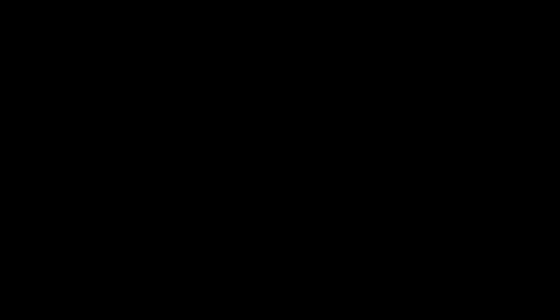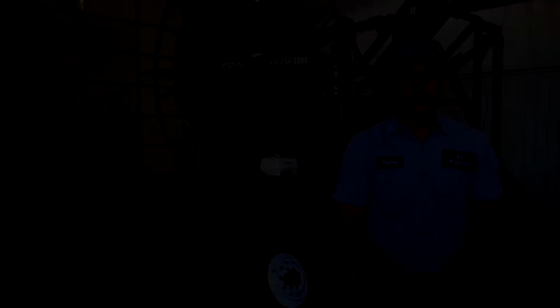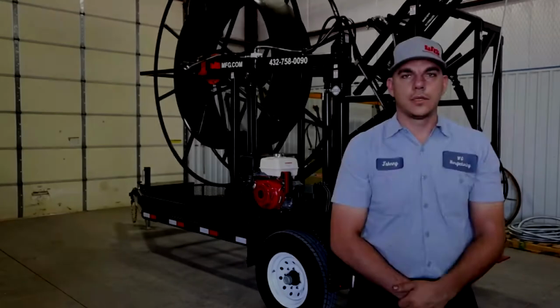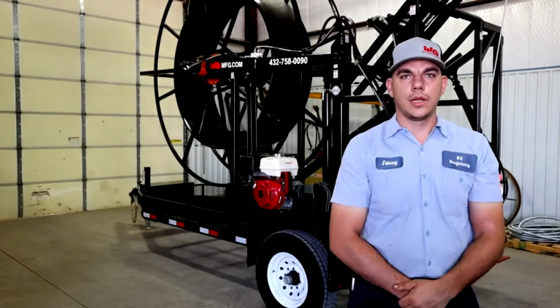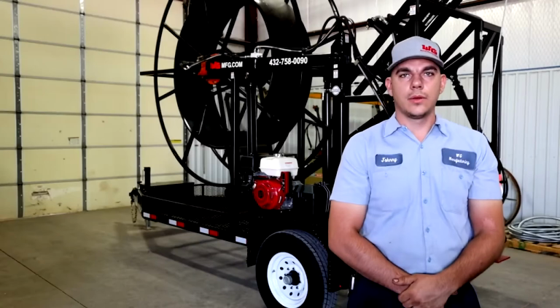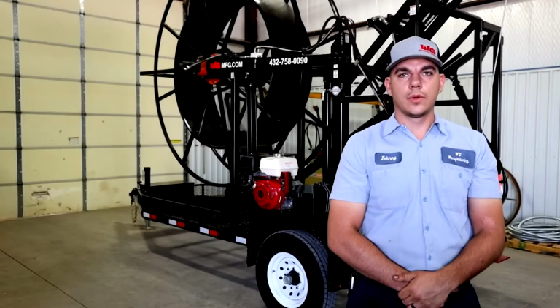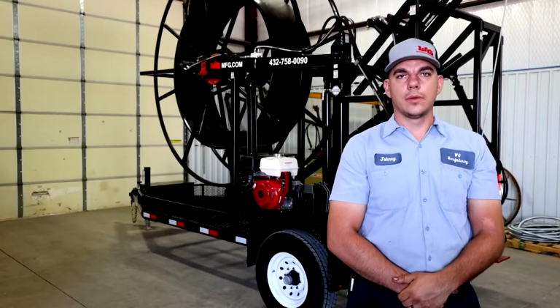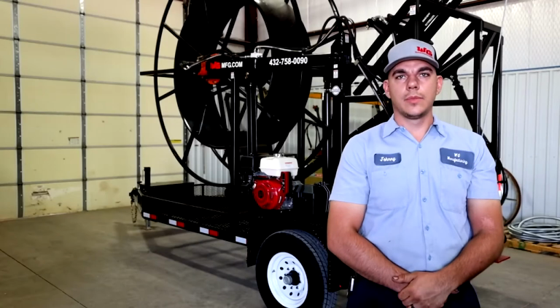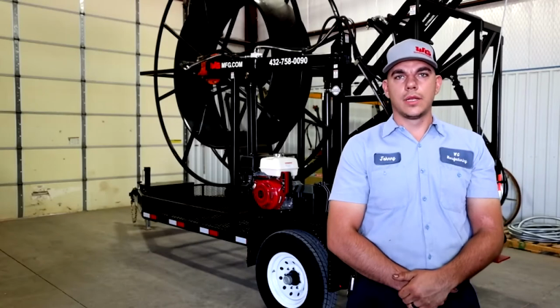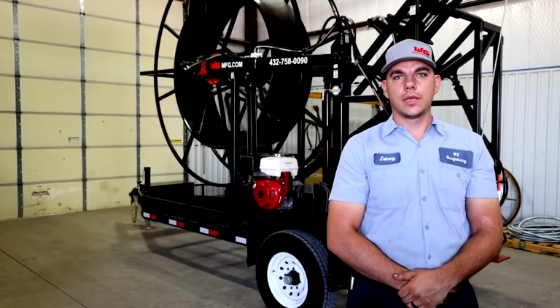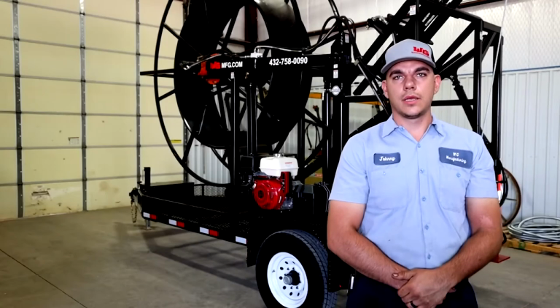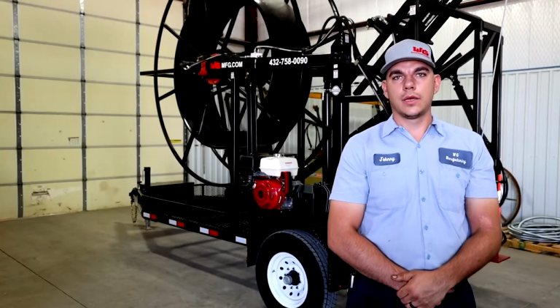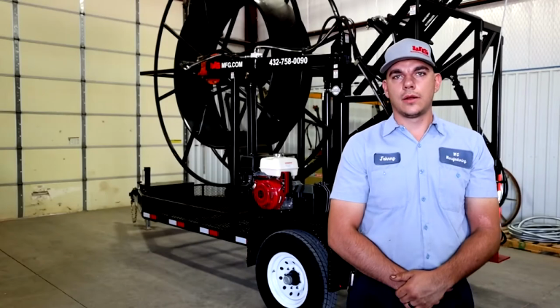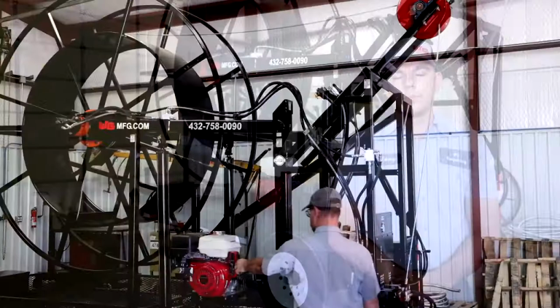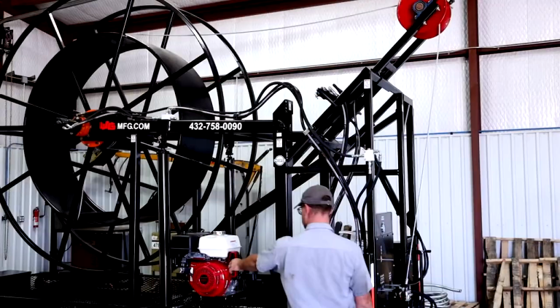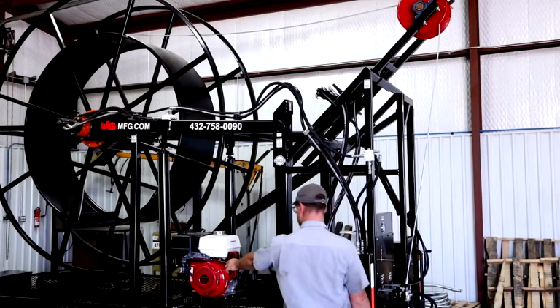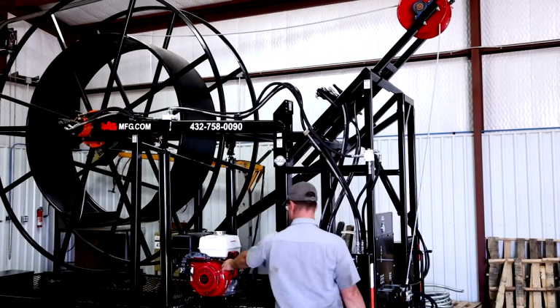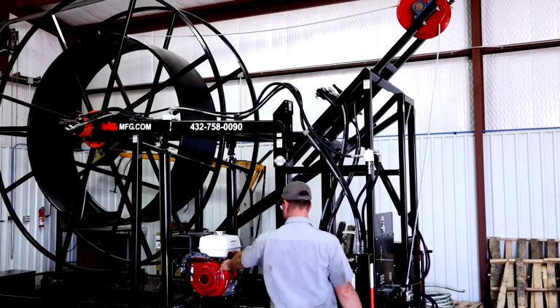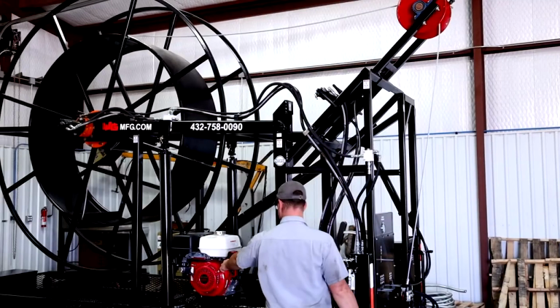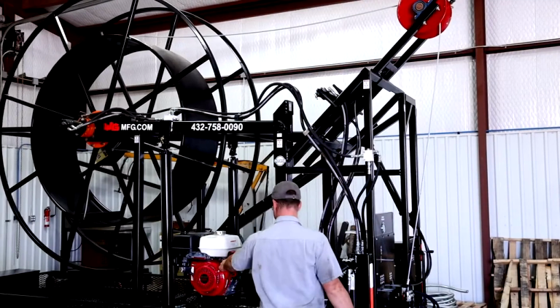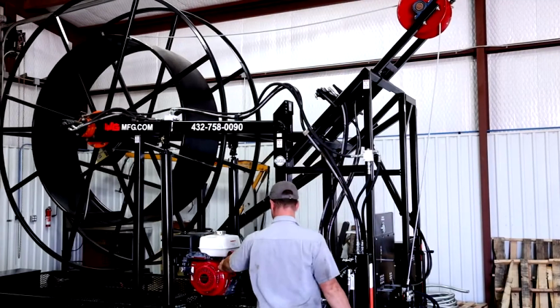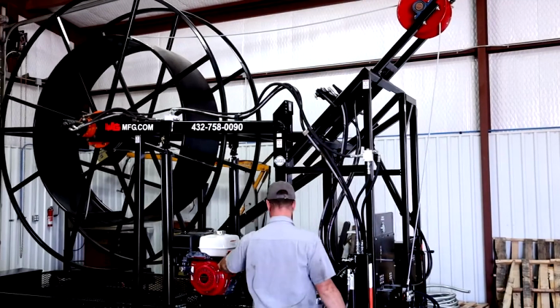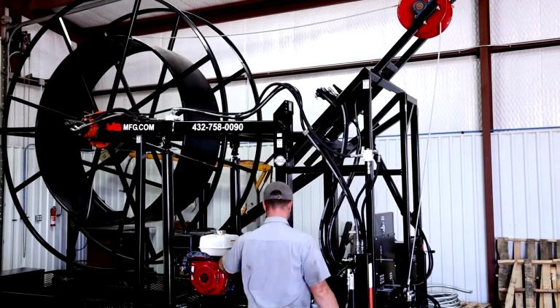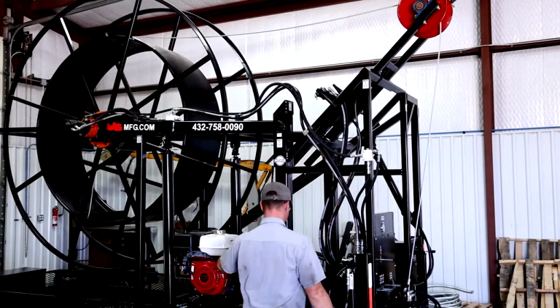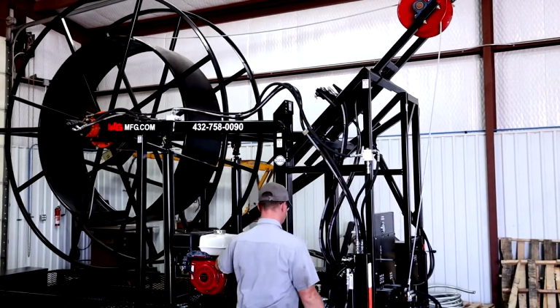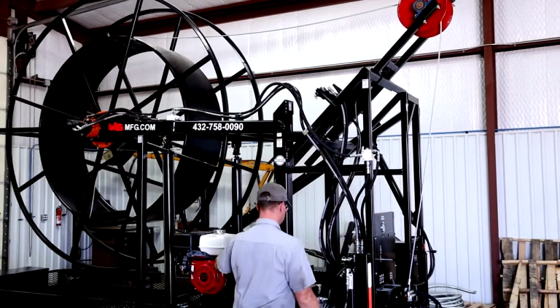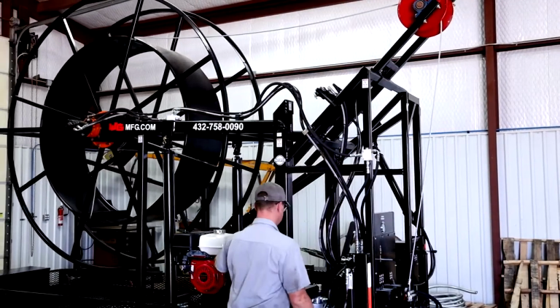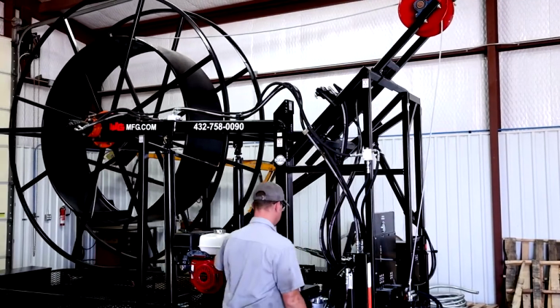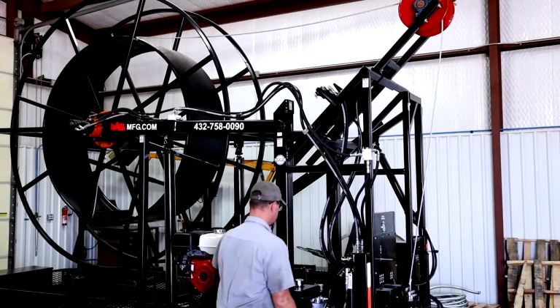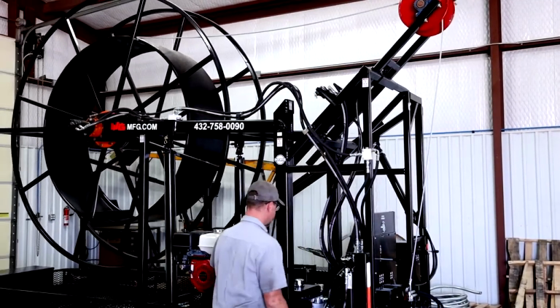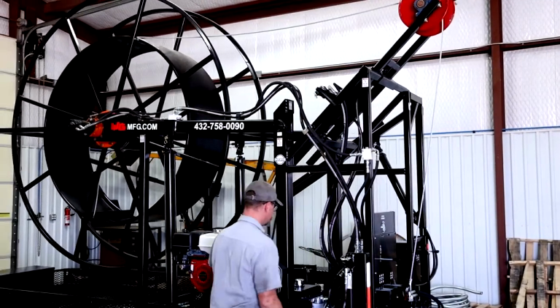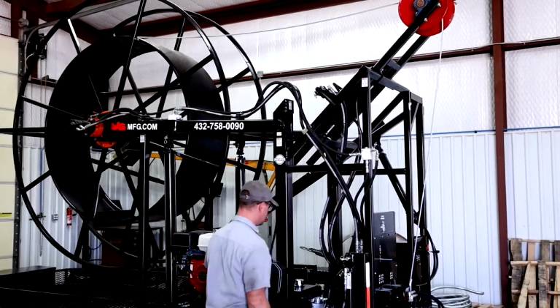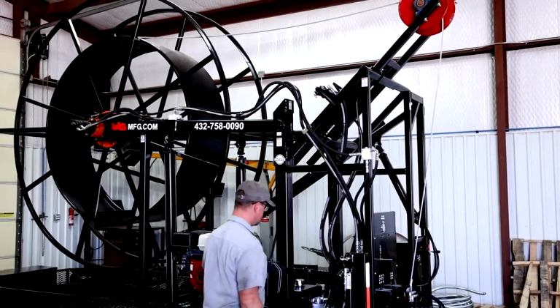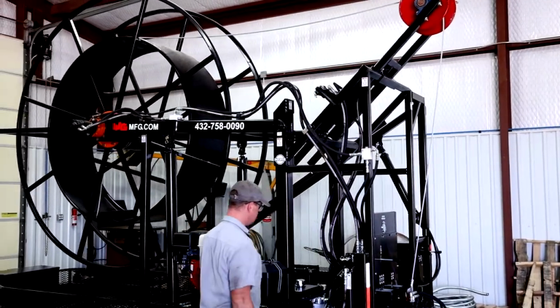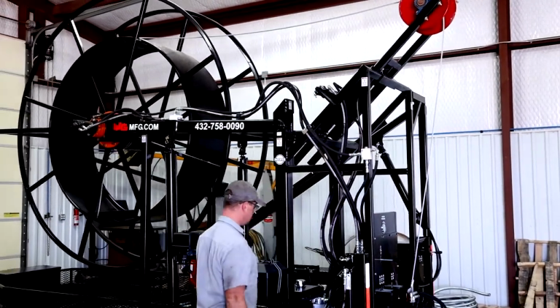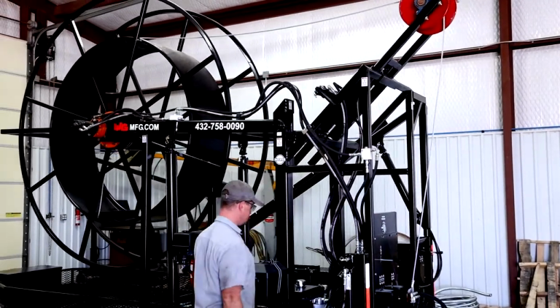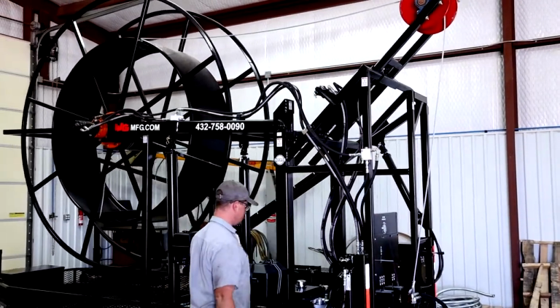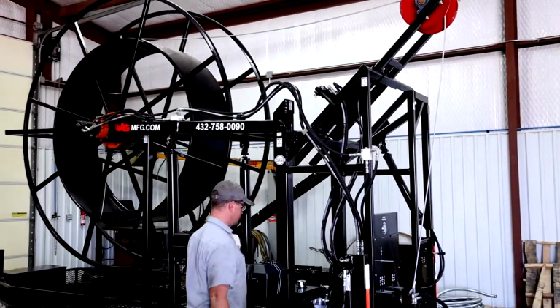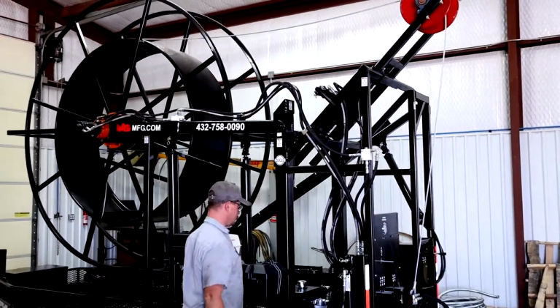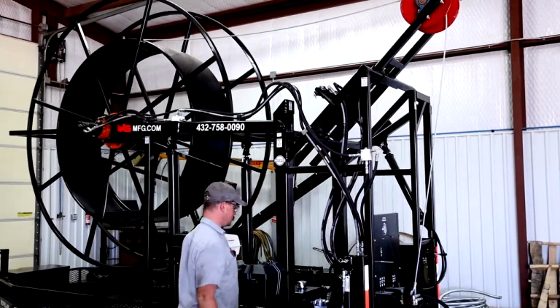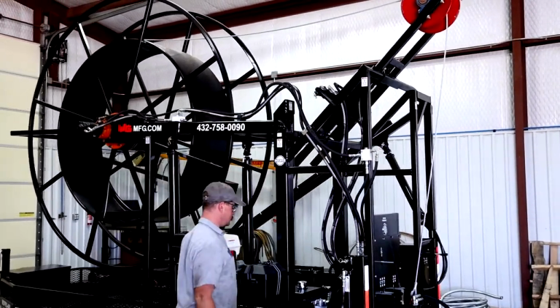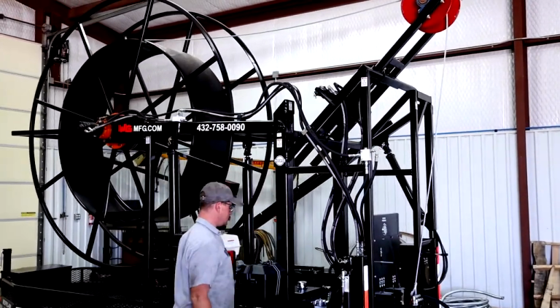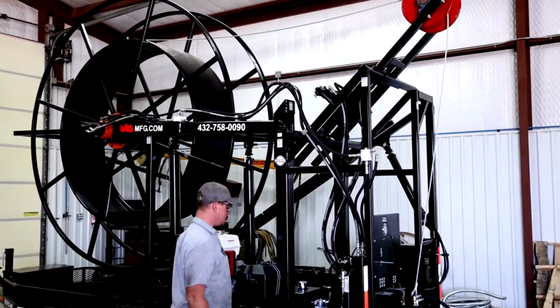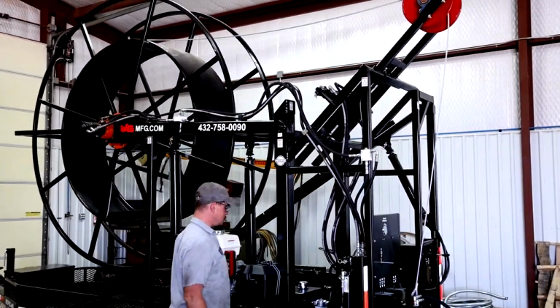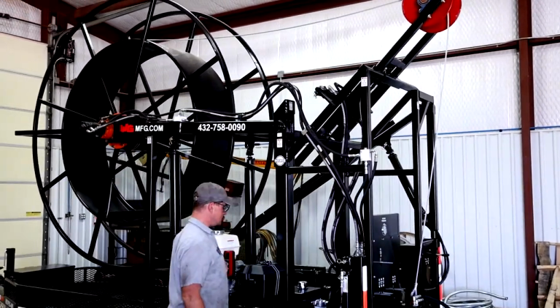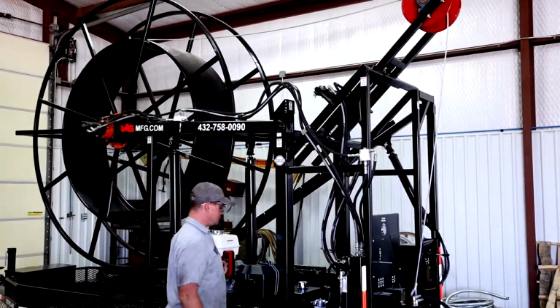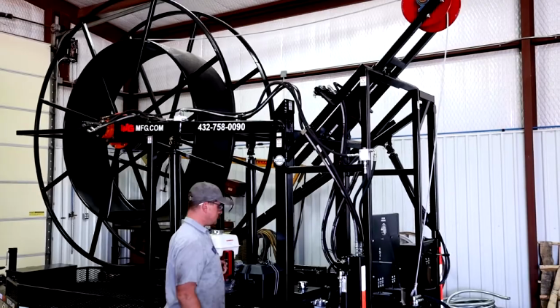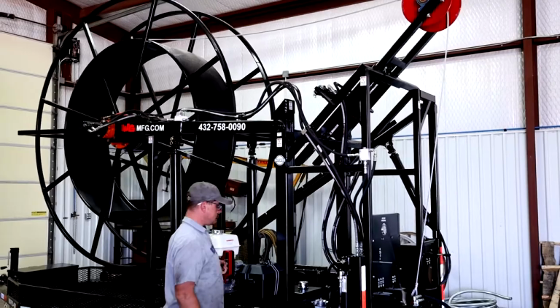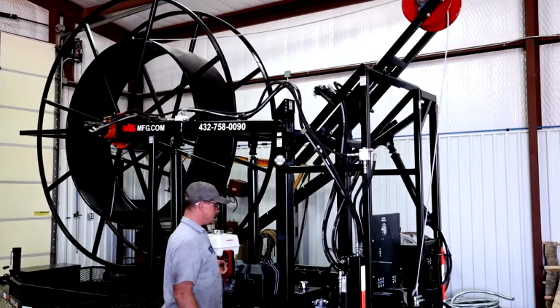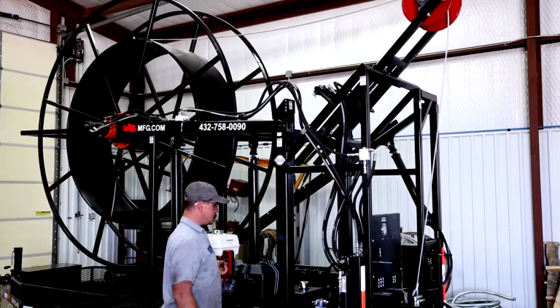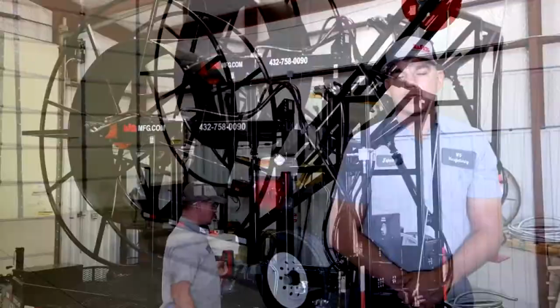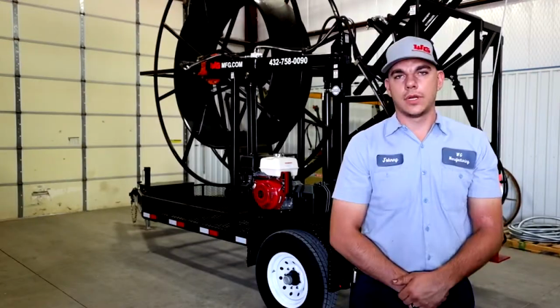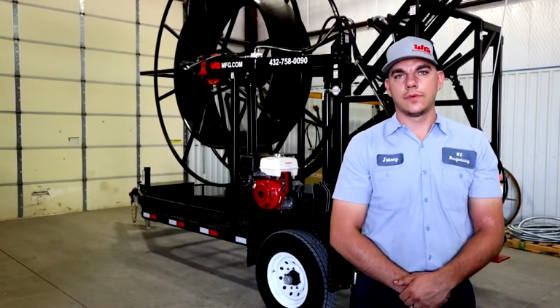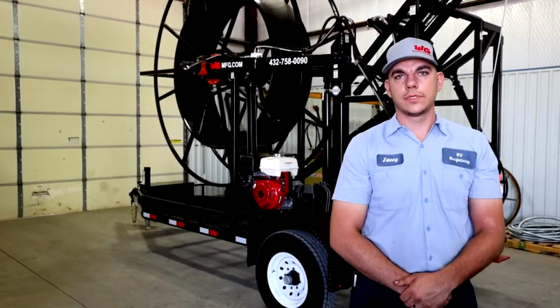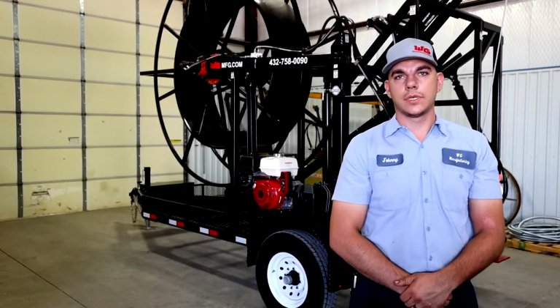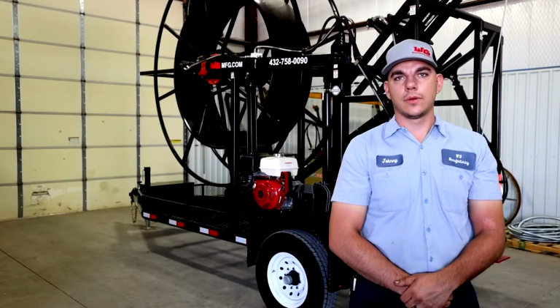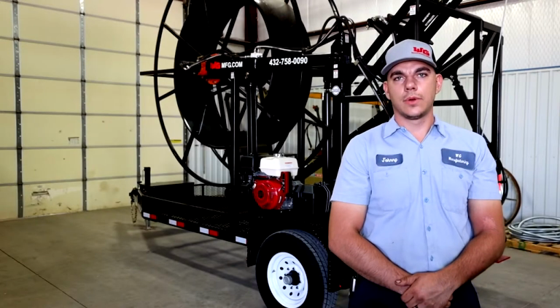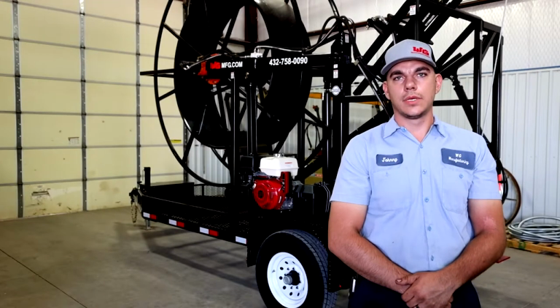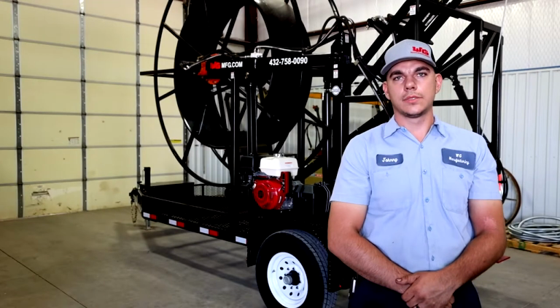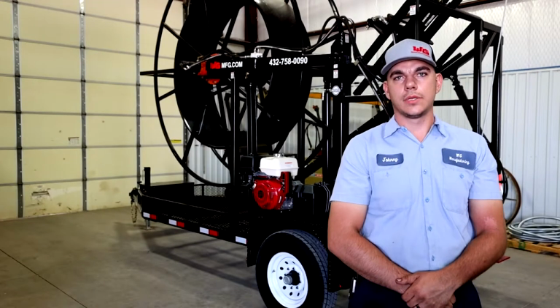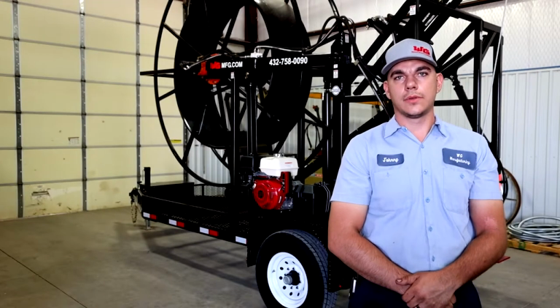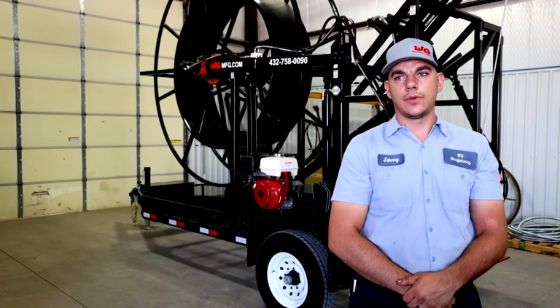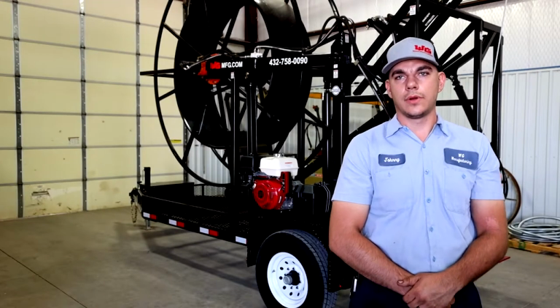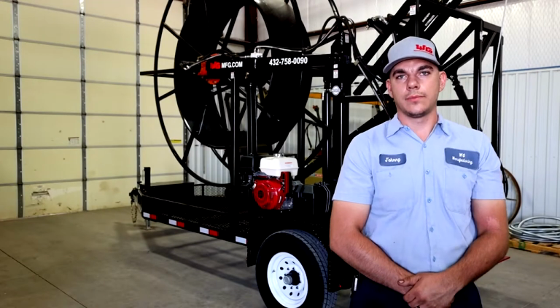Today we're going to be looking at our medium-duty poly rig. This trailer is designed to make your job easier with servicing your wells on the farm.